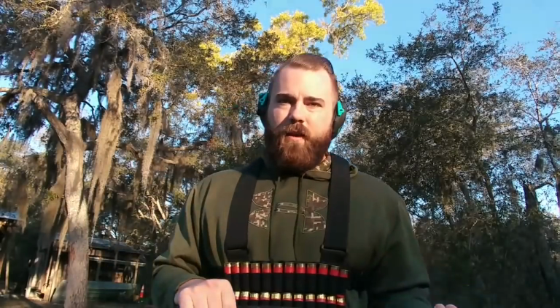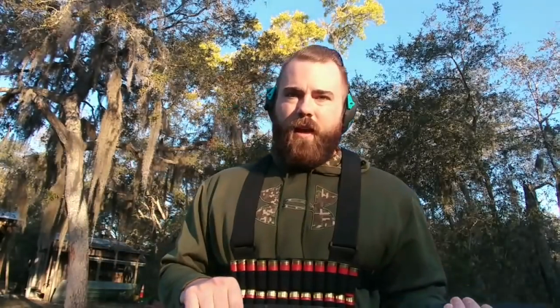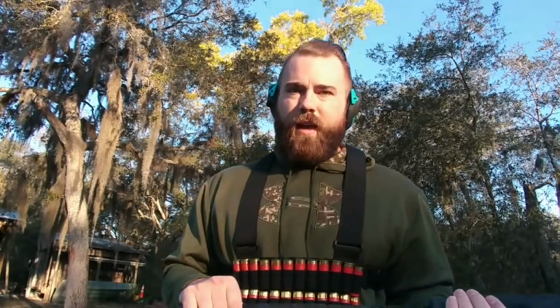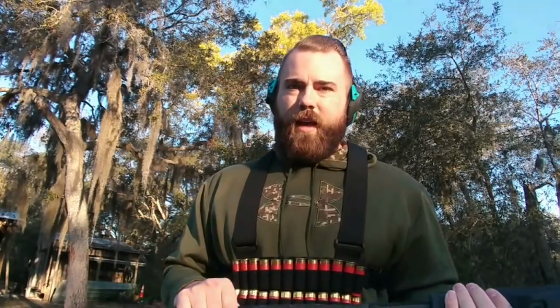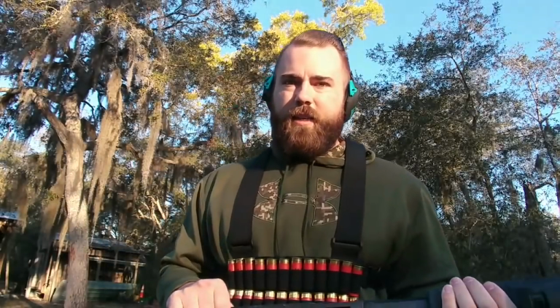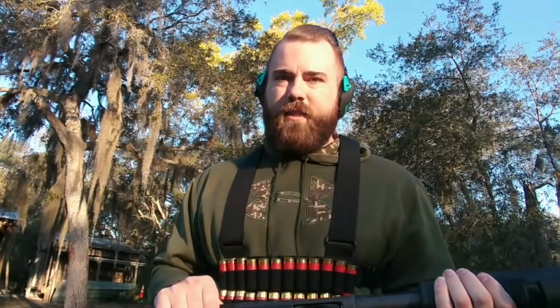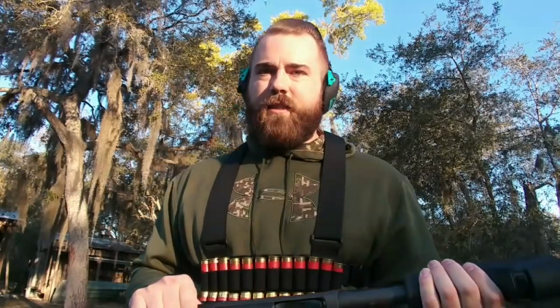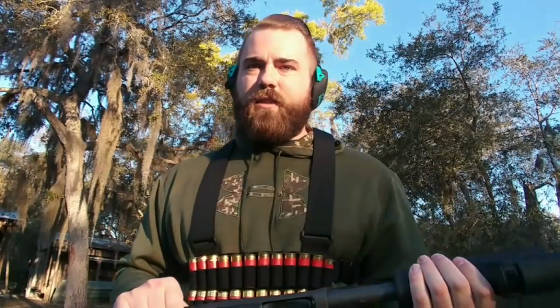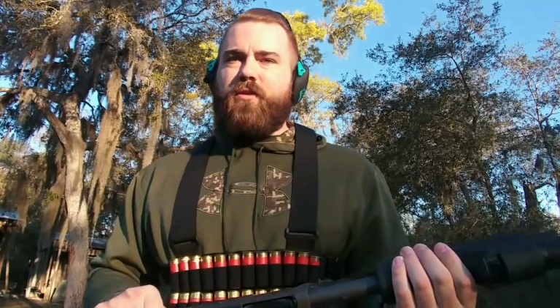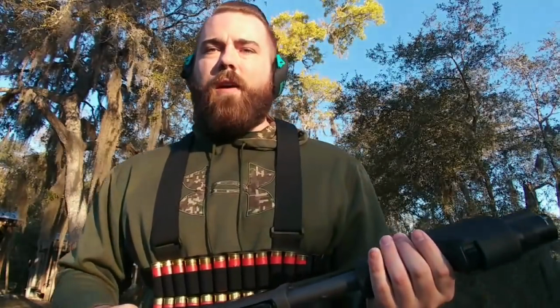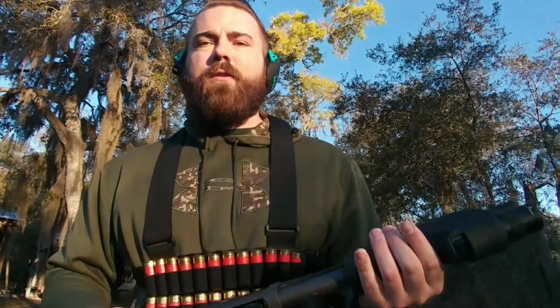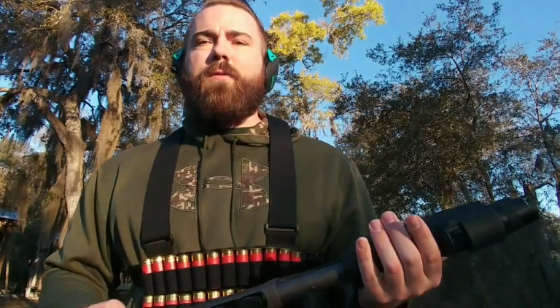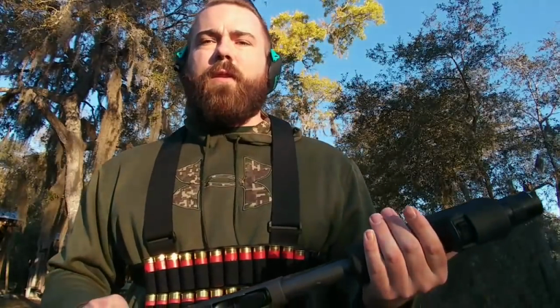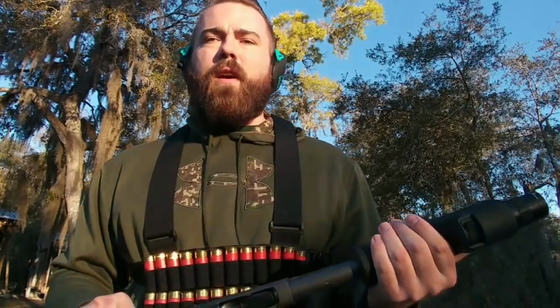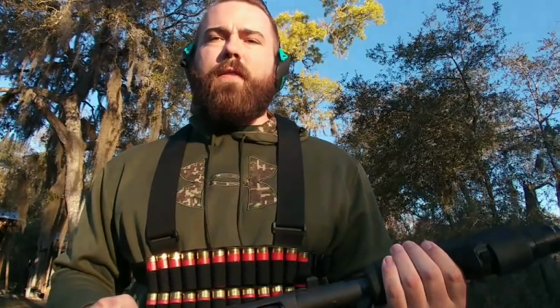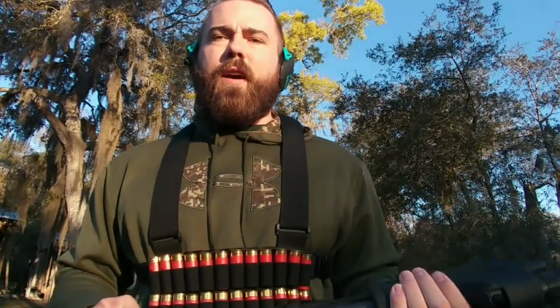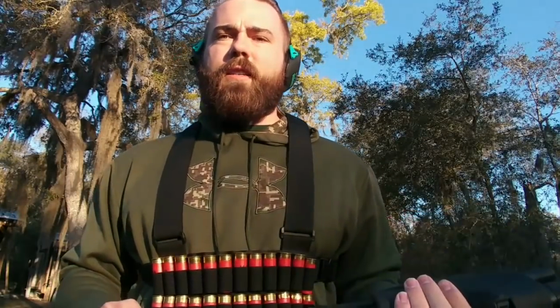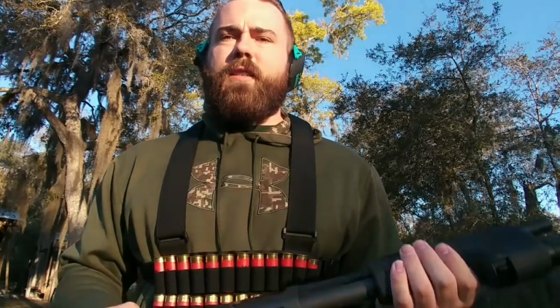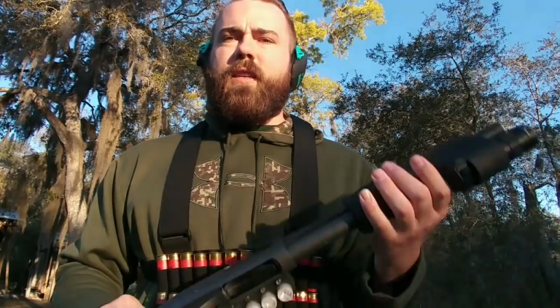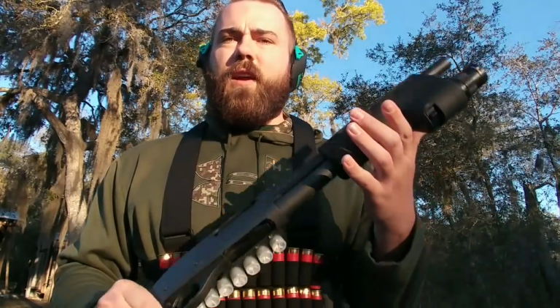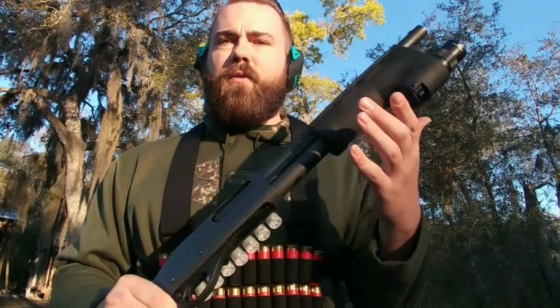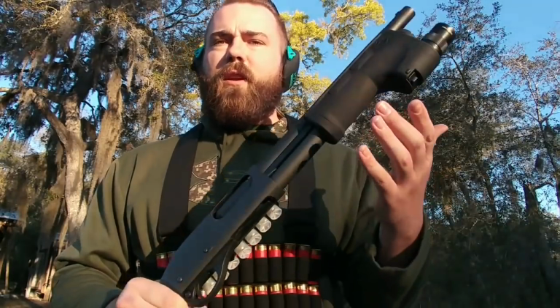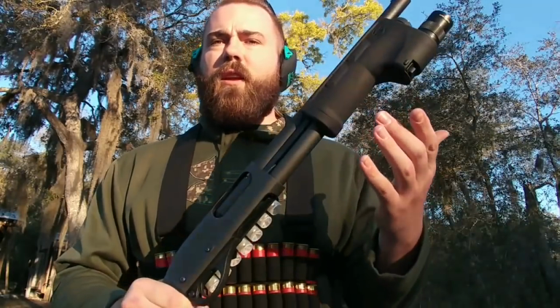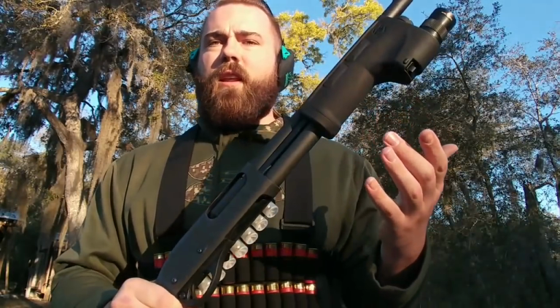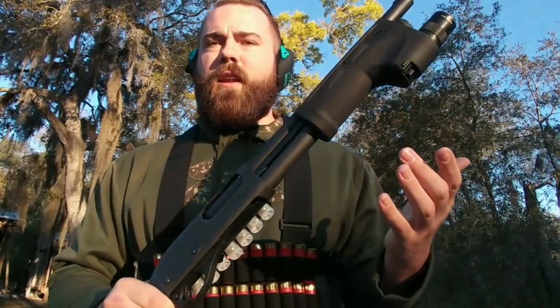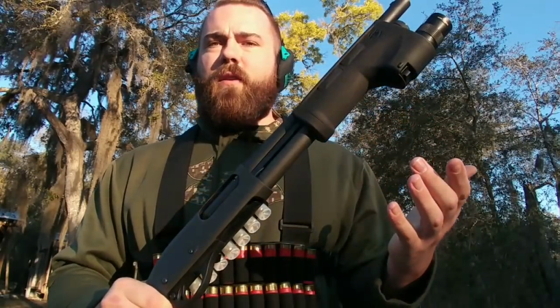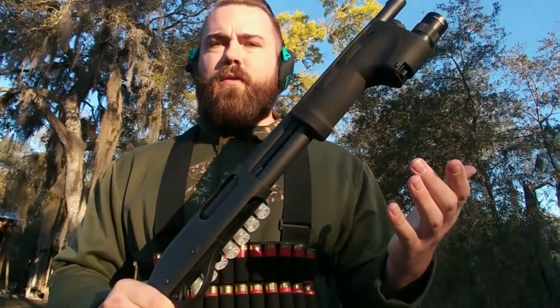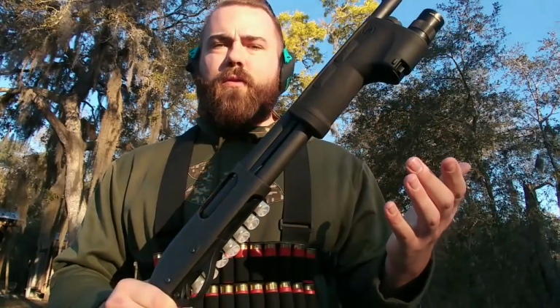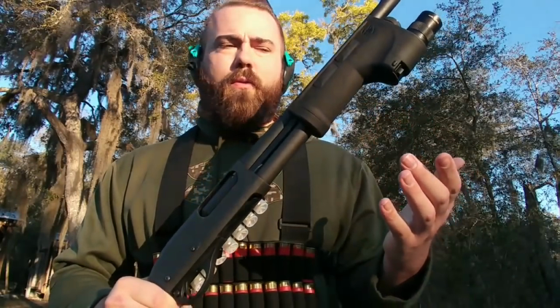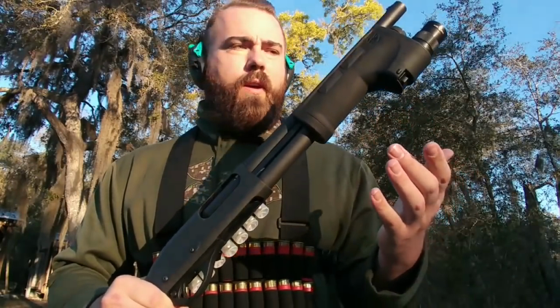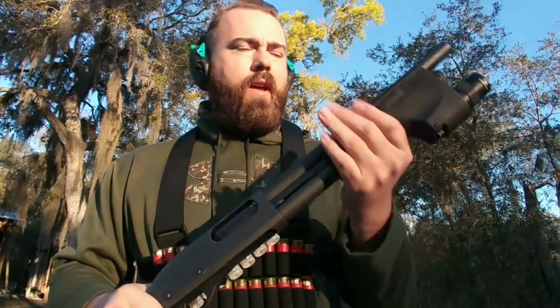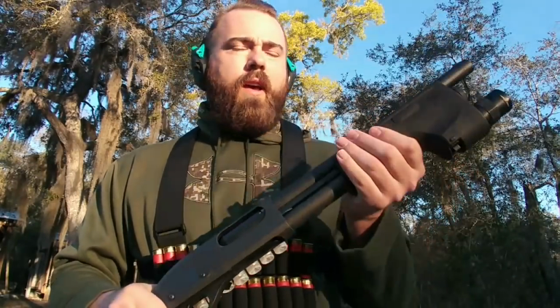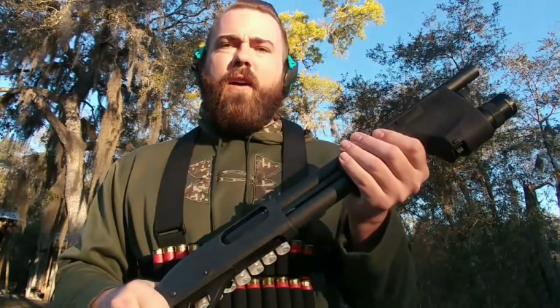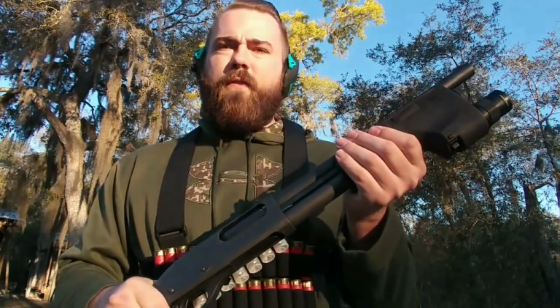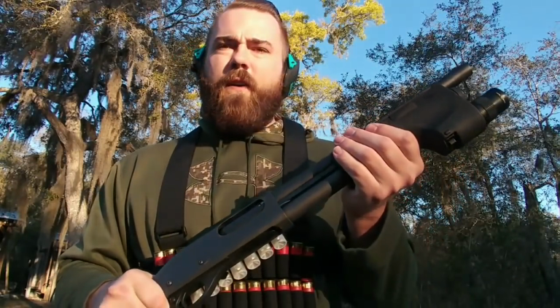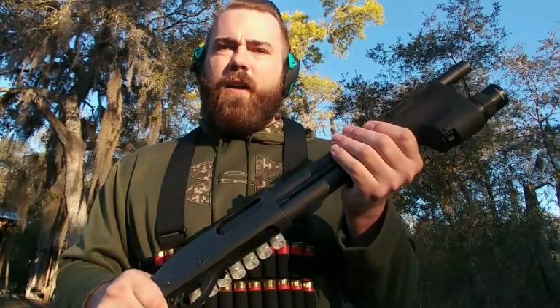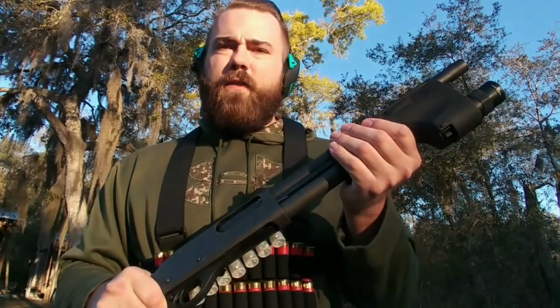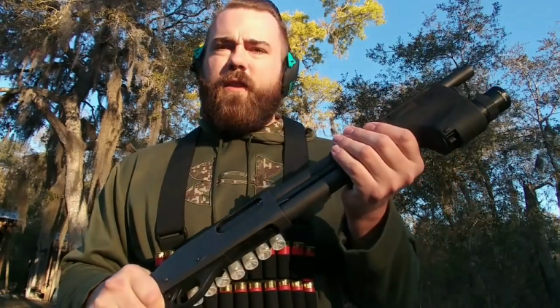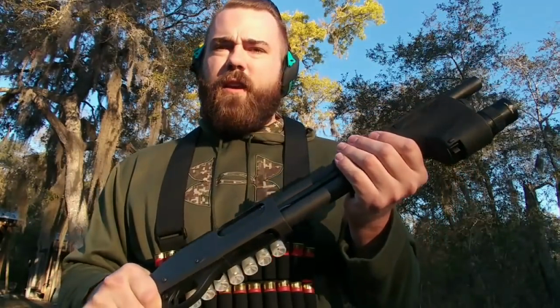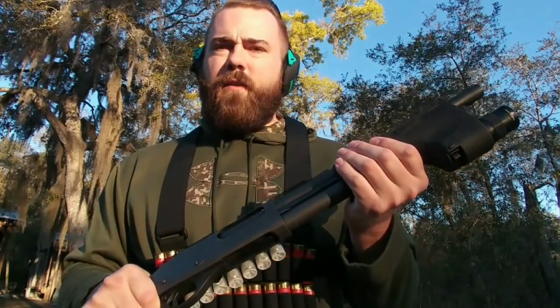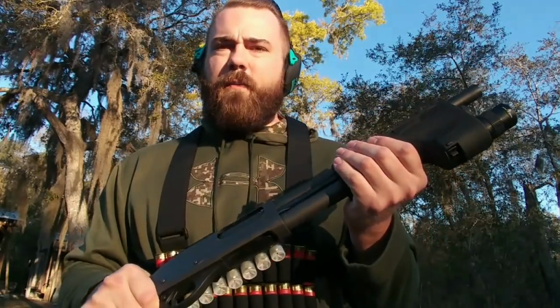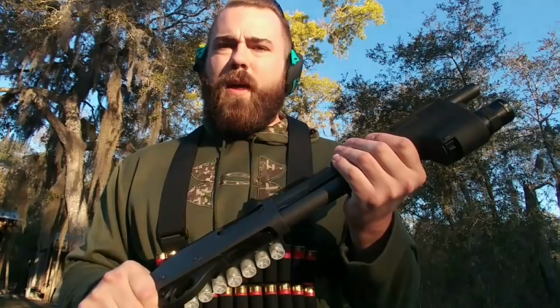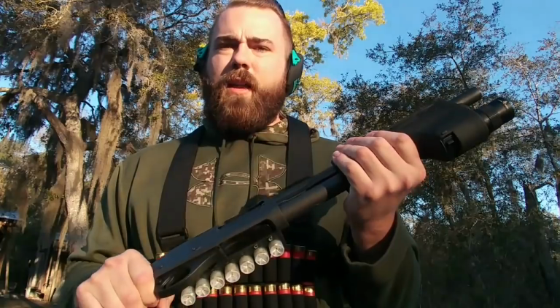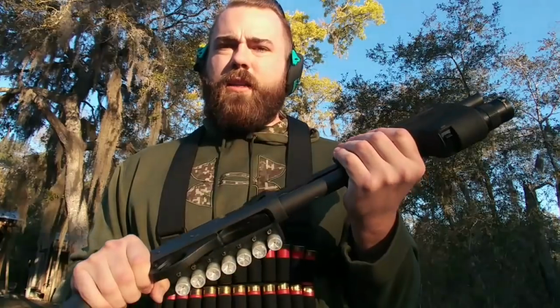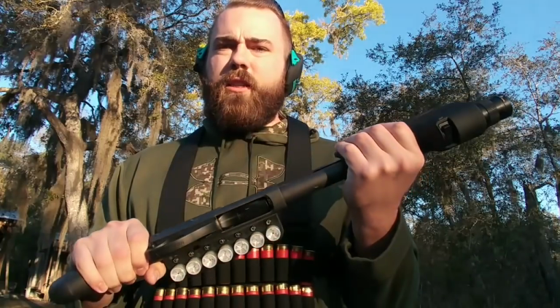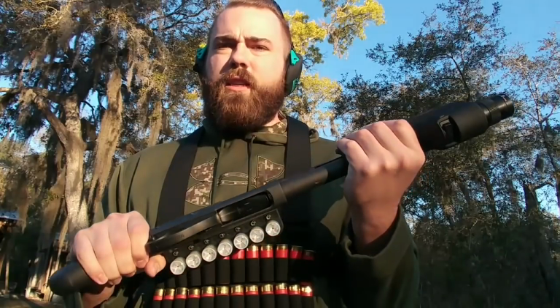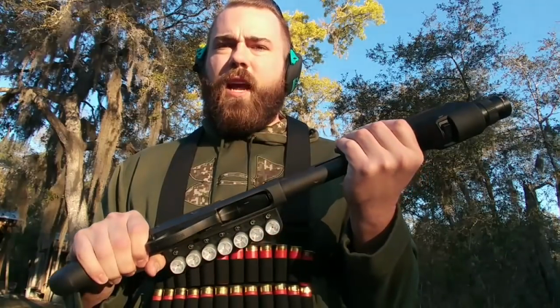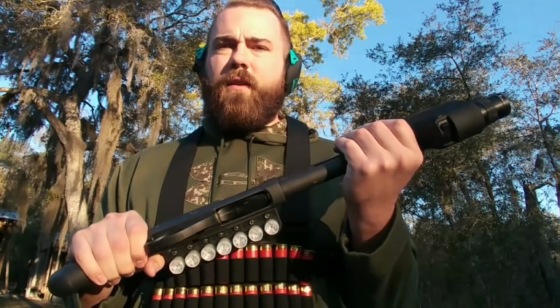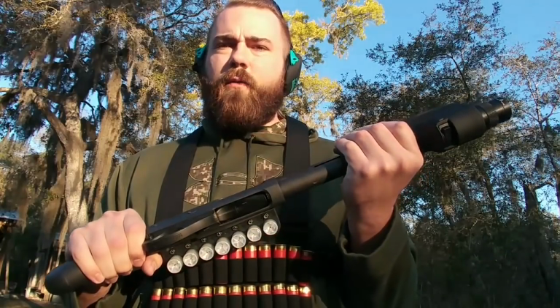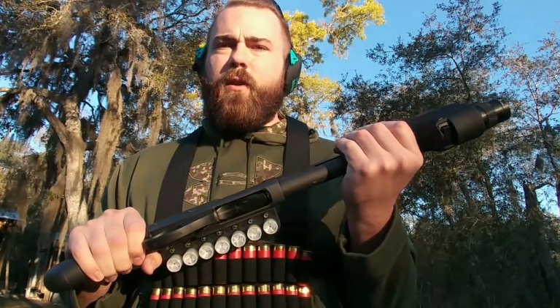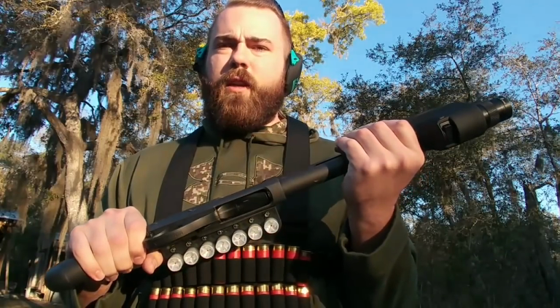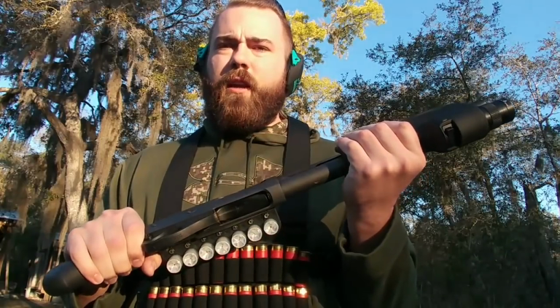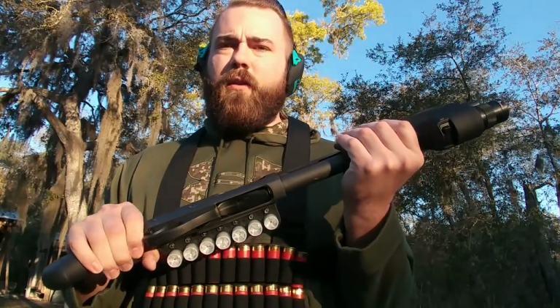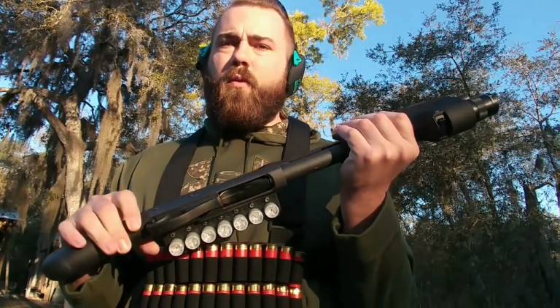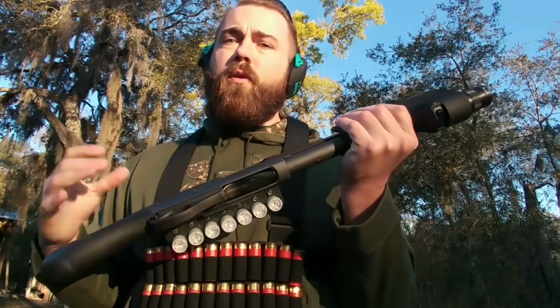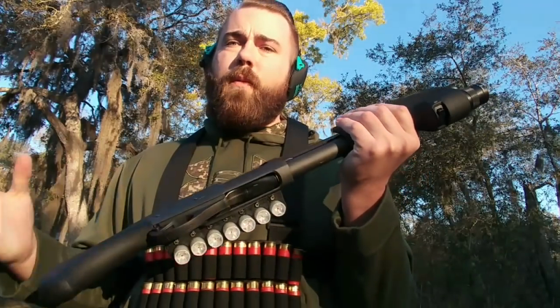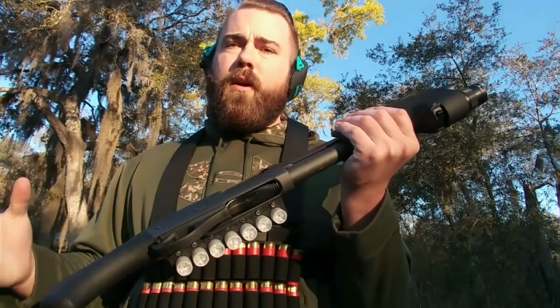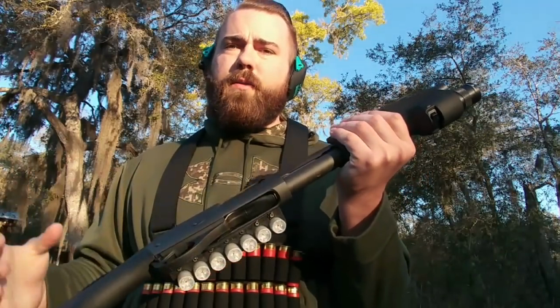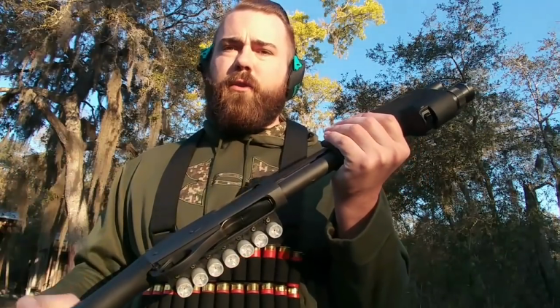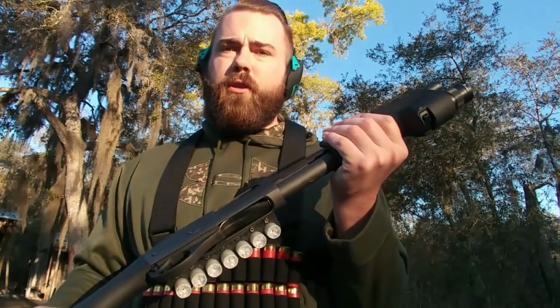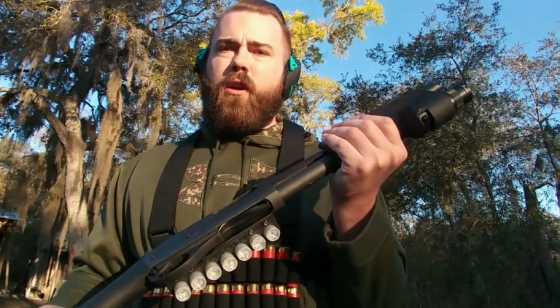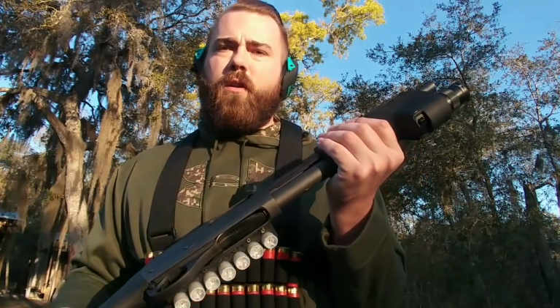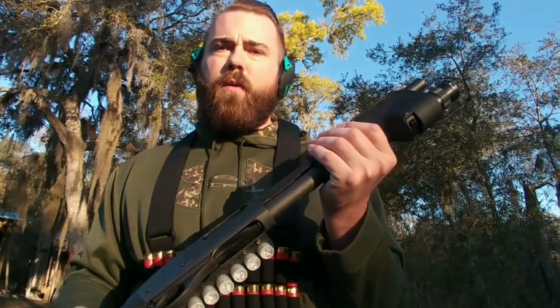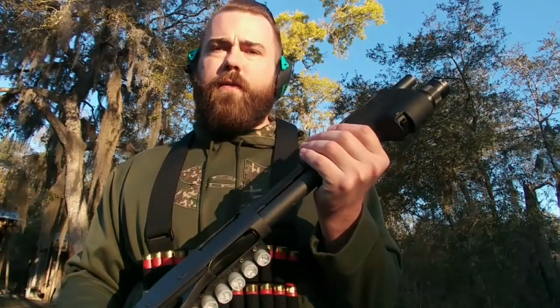Hey guys, this is Travis with GovX, and today we're looking at how to effectively manage the TAC-14 or the Mossberg Shockwave.